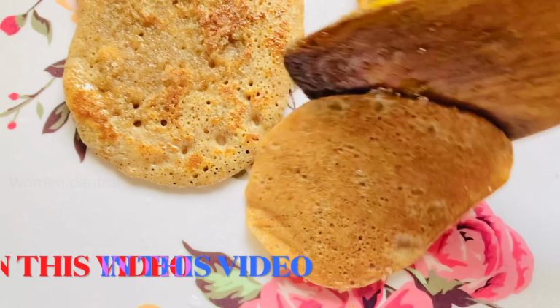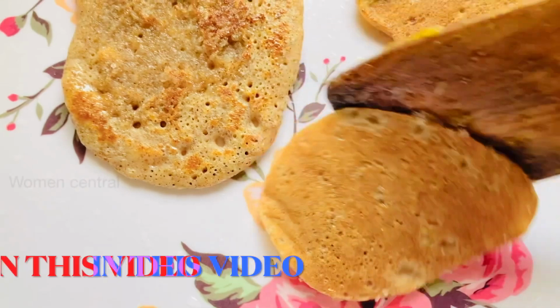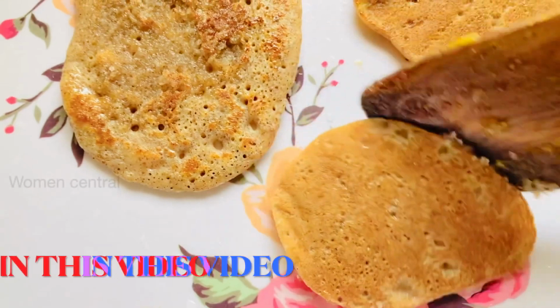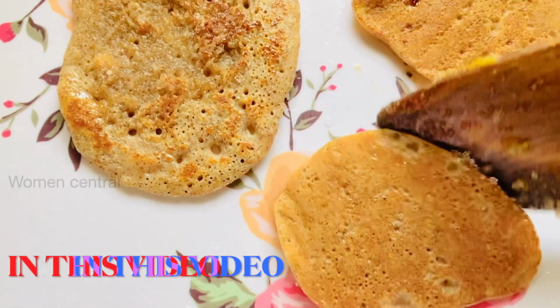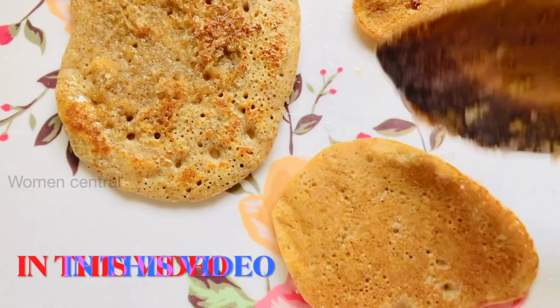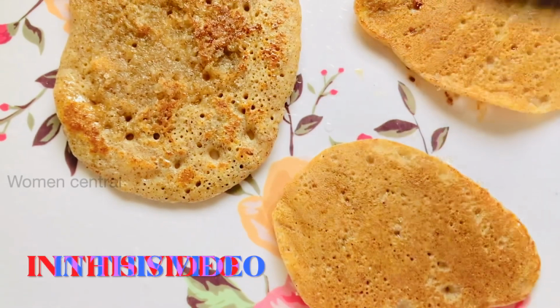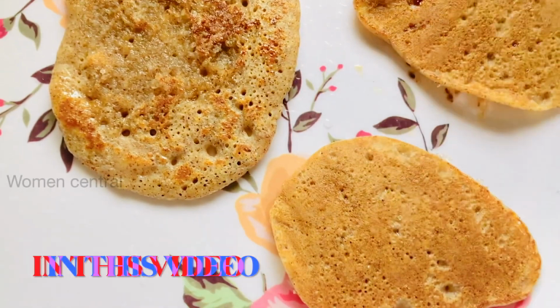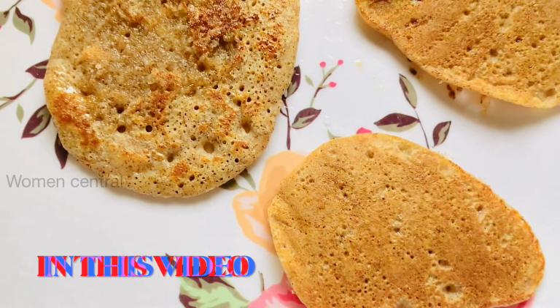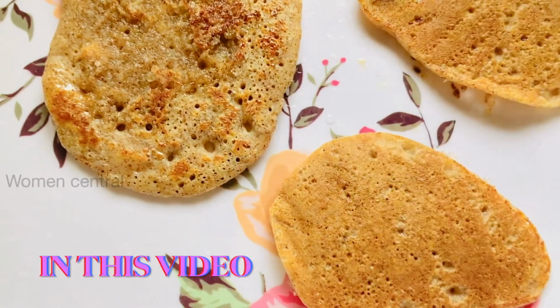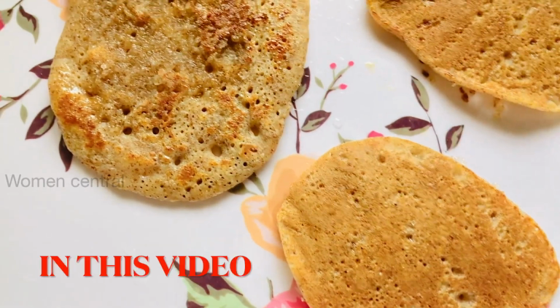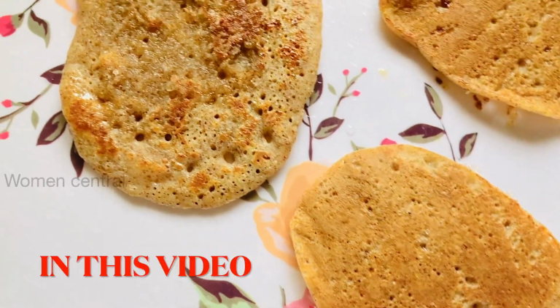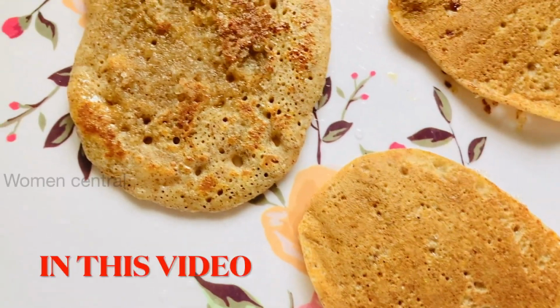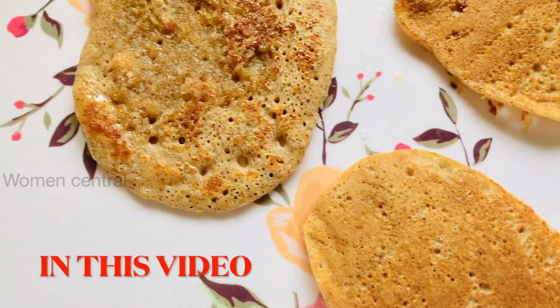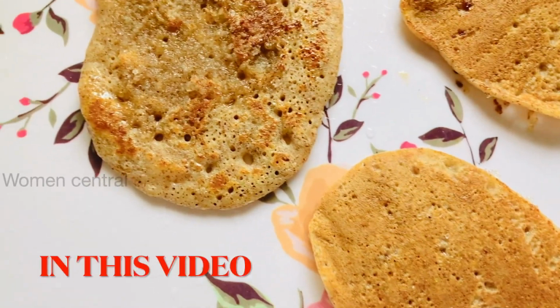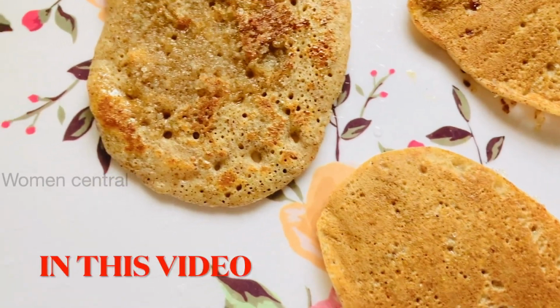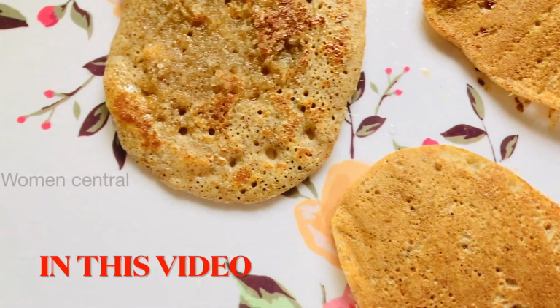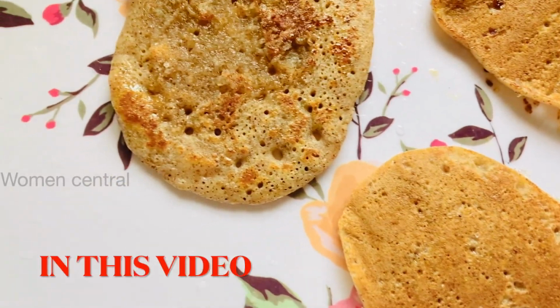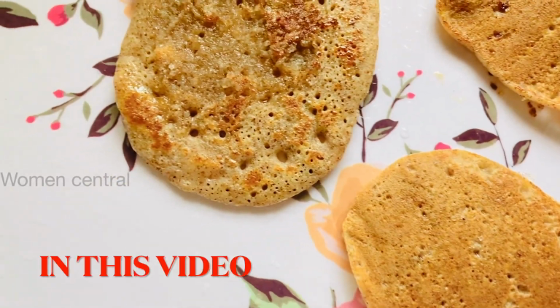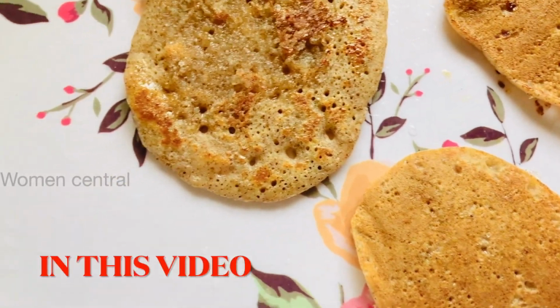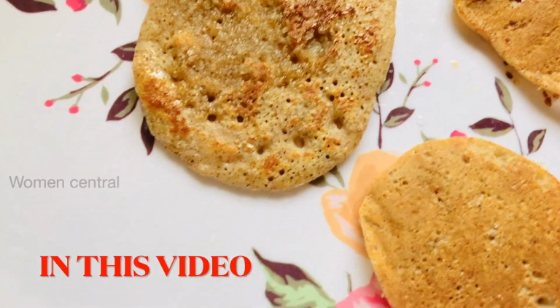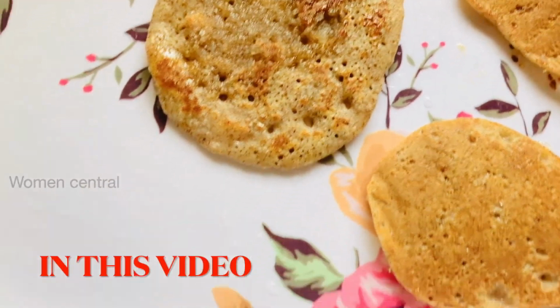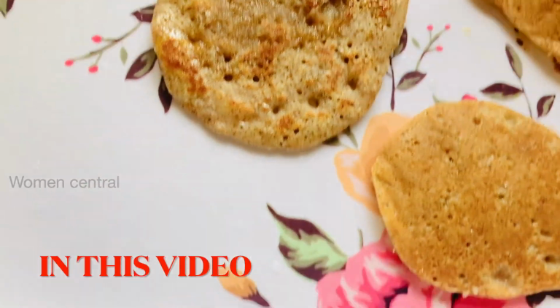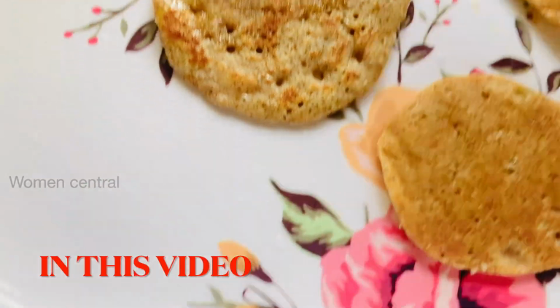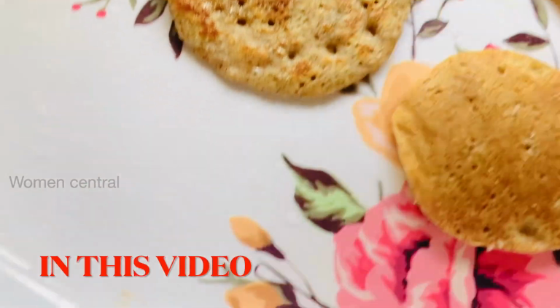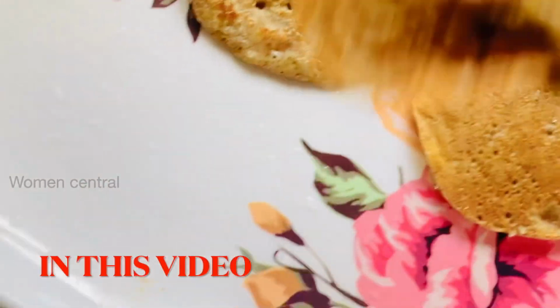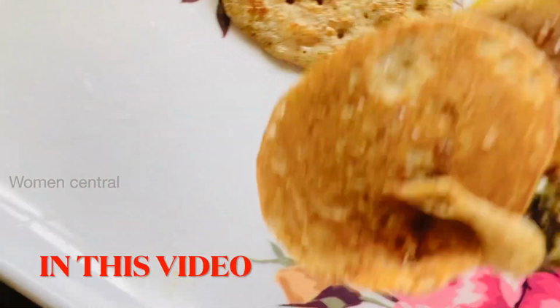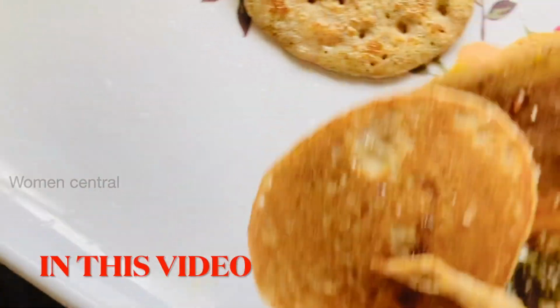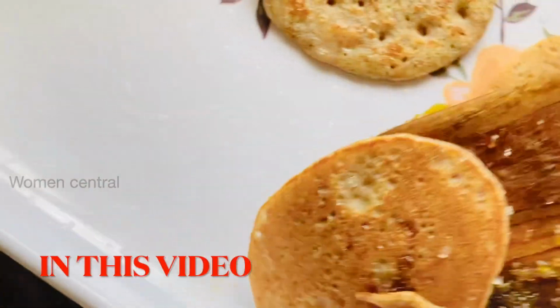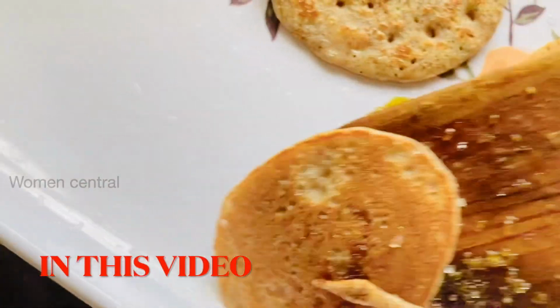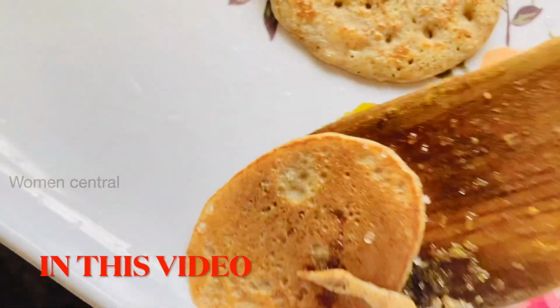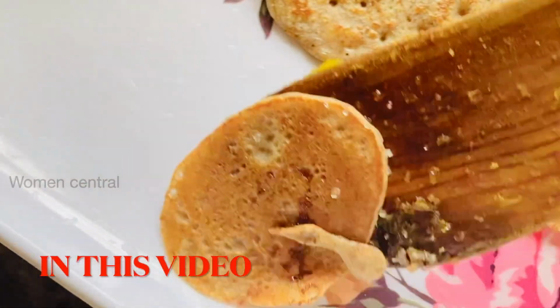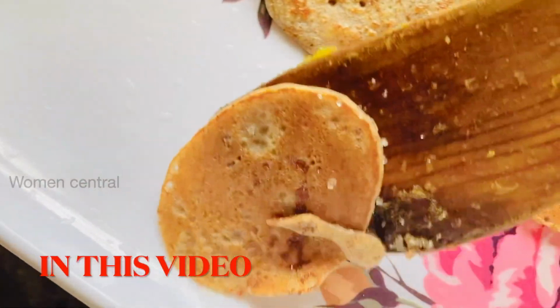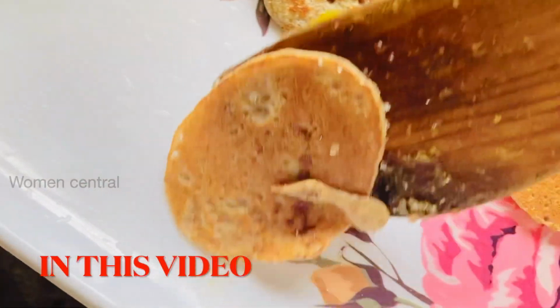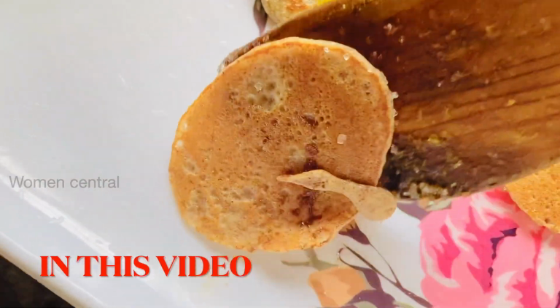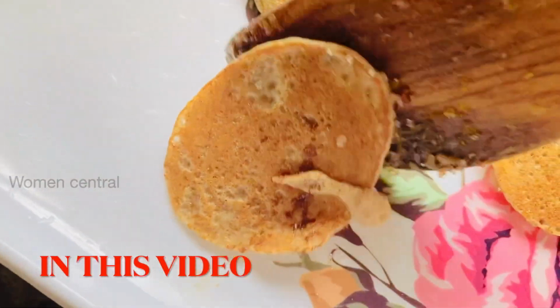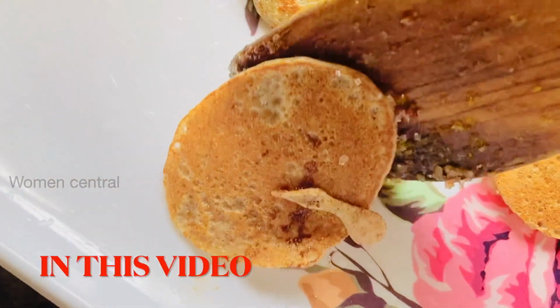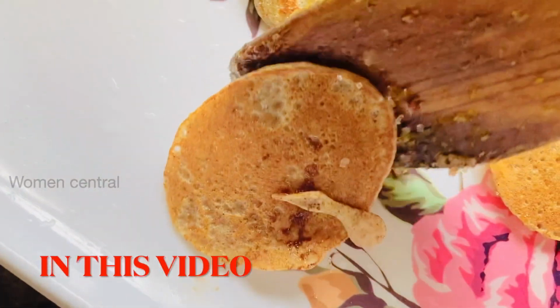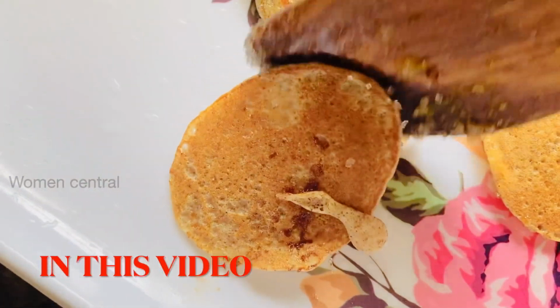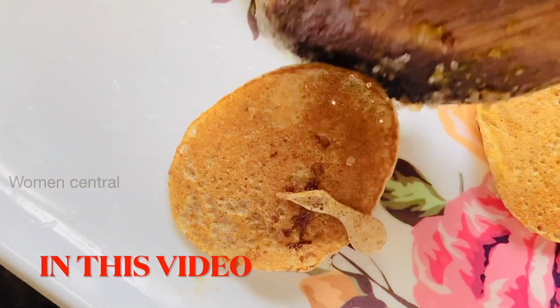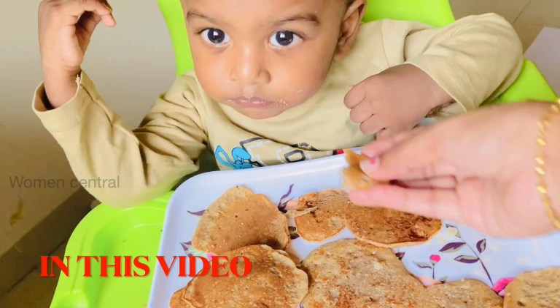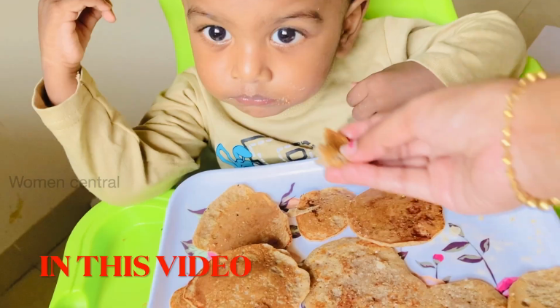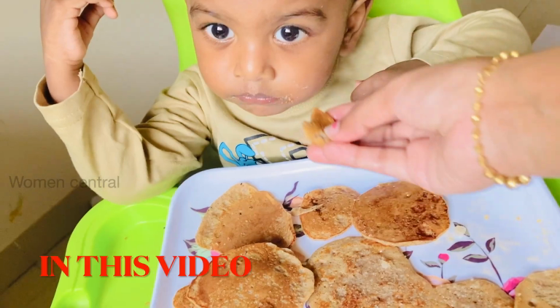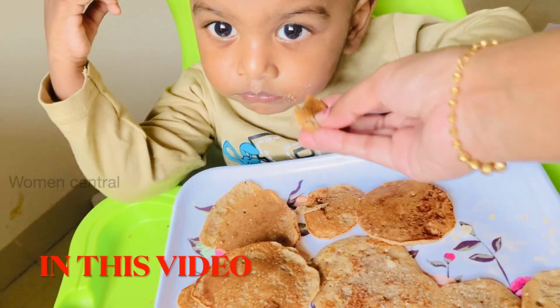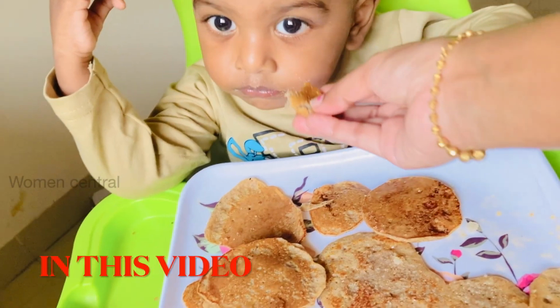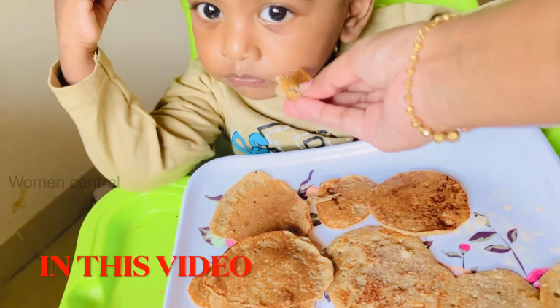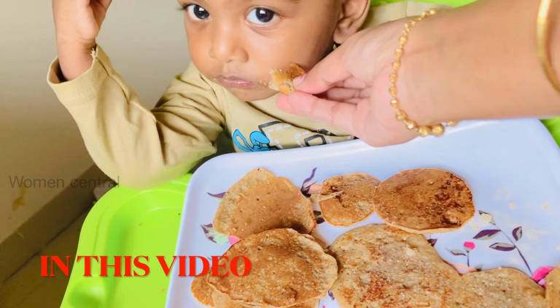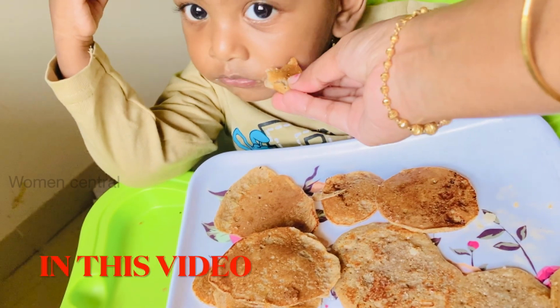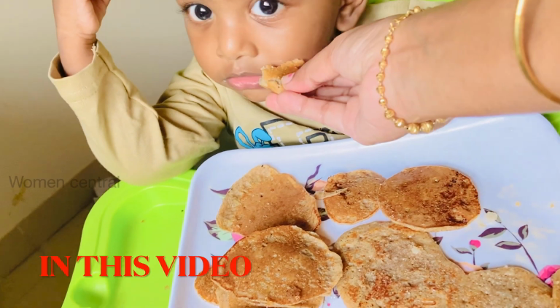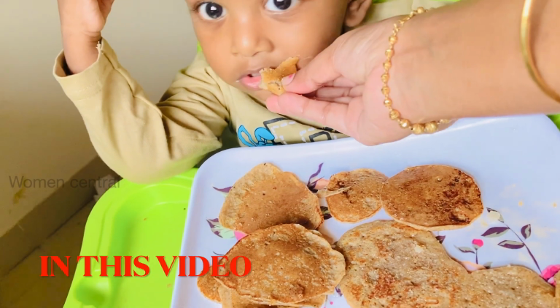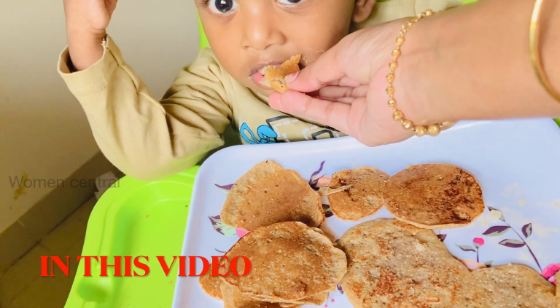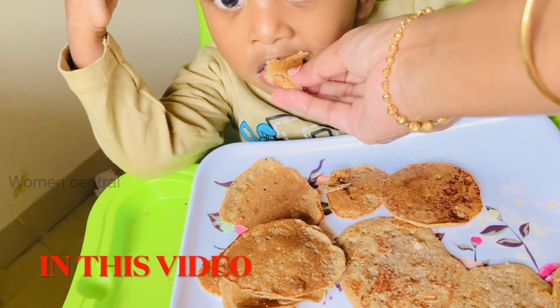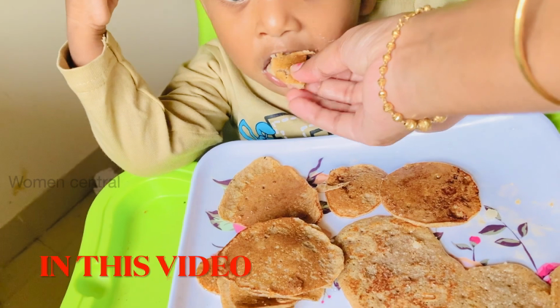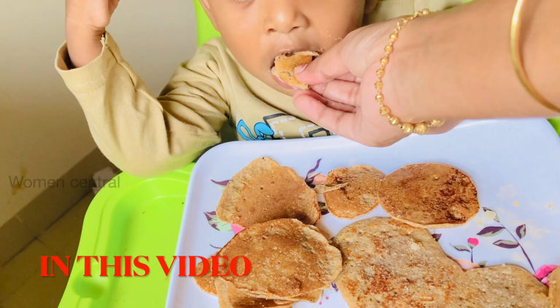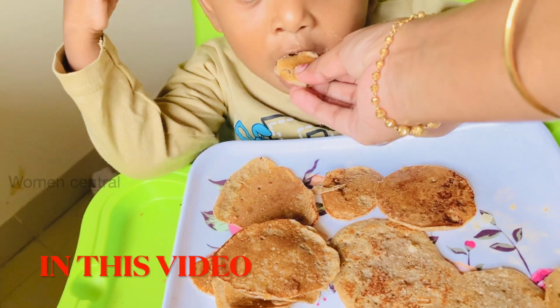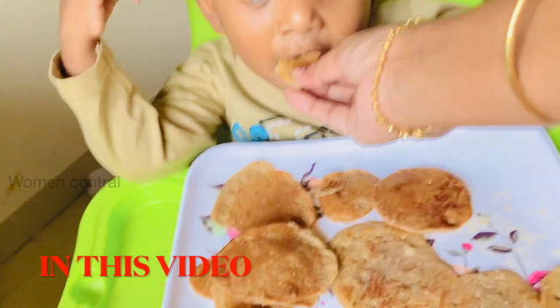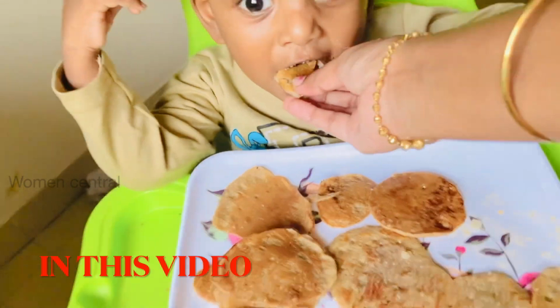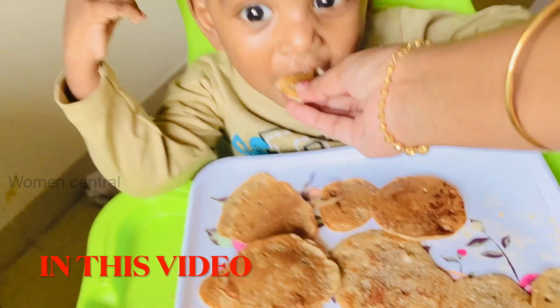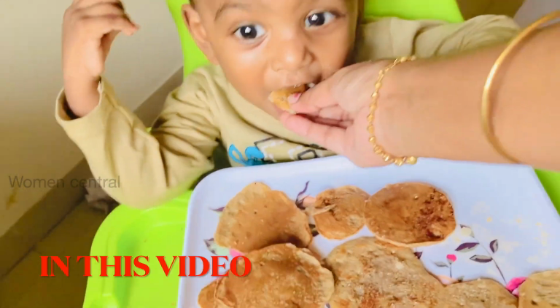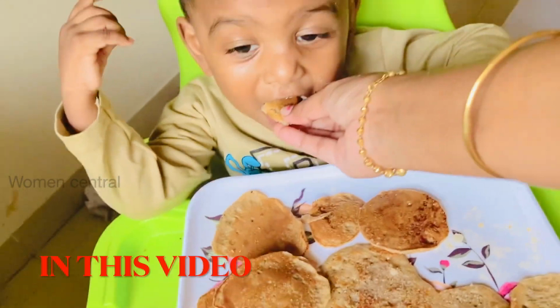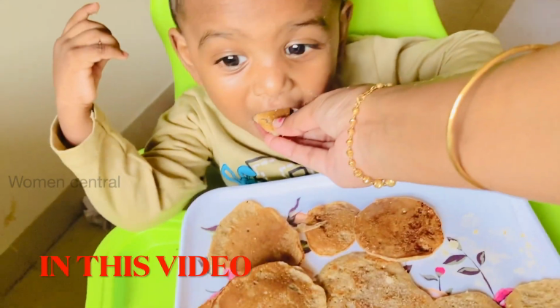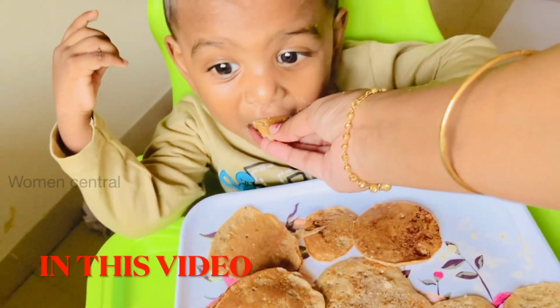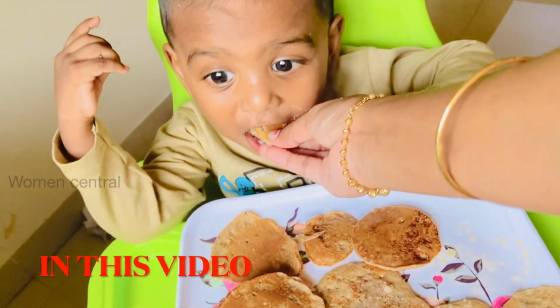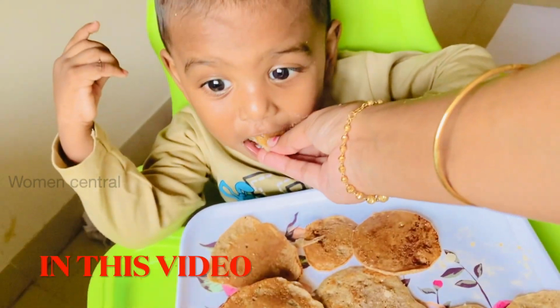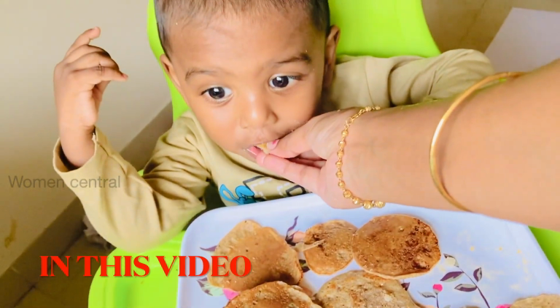Hi viewers, in this video we will see the best 200 weight gain dishes.